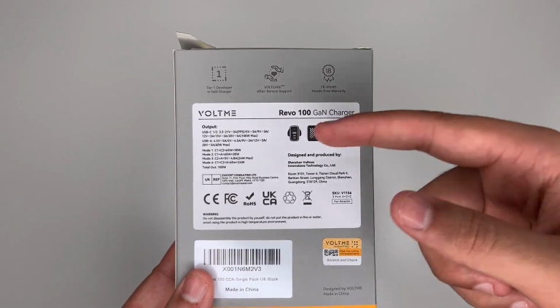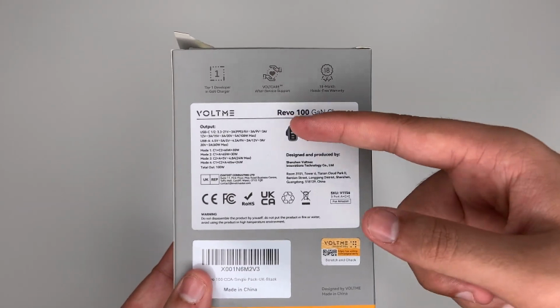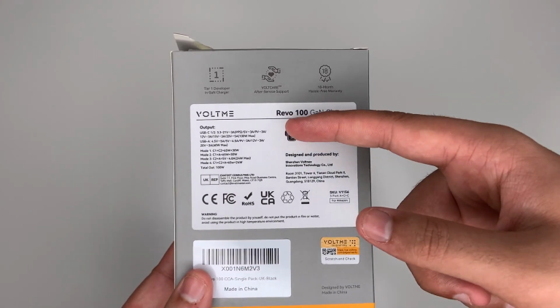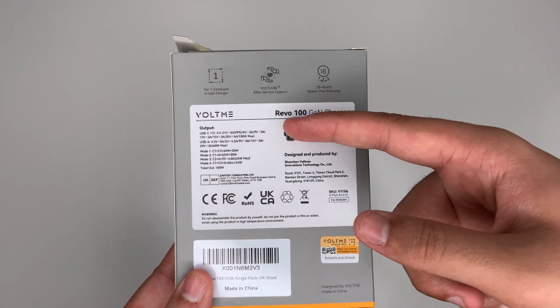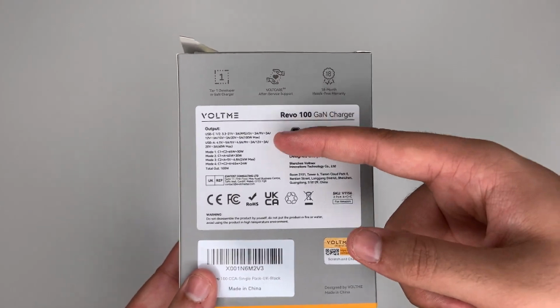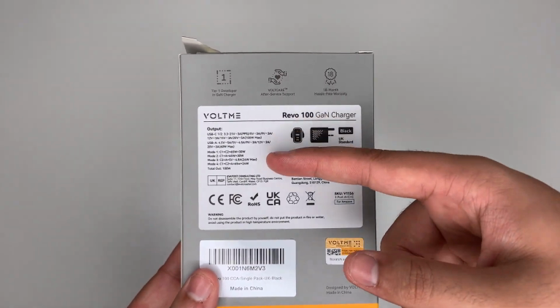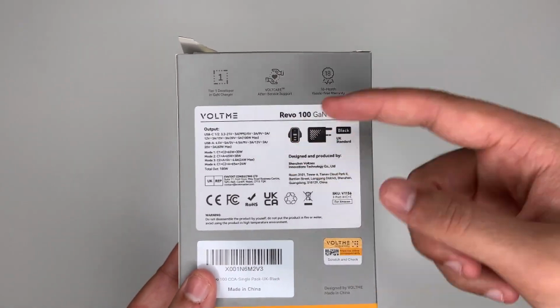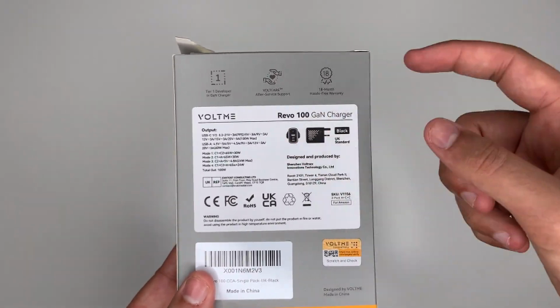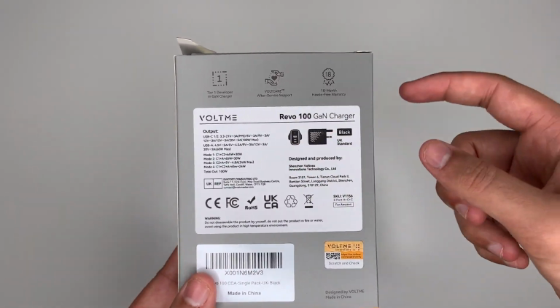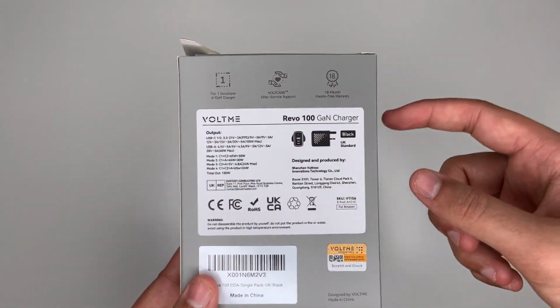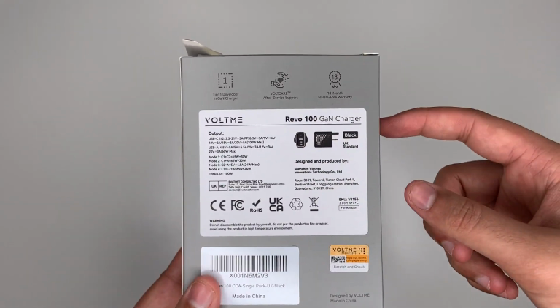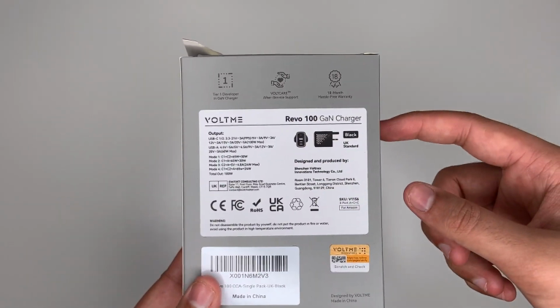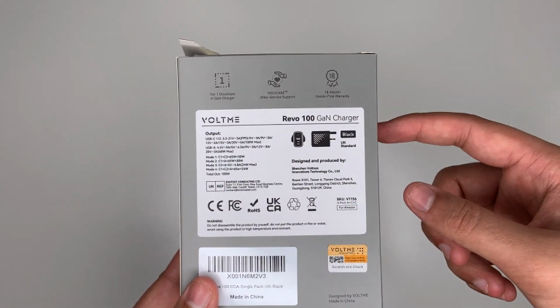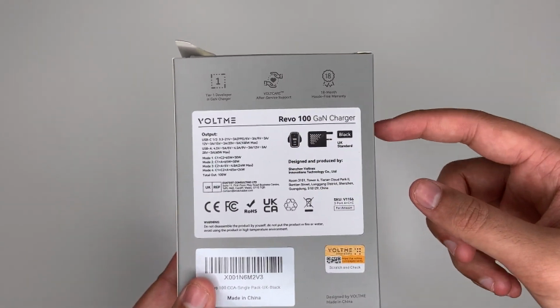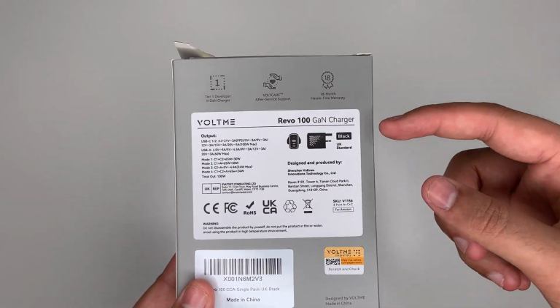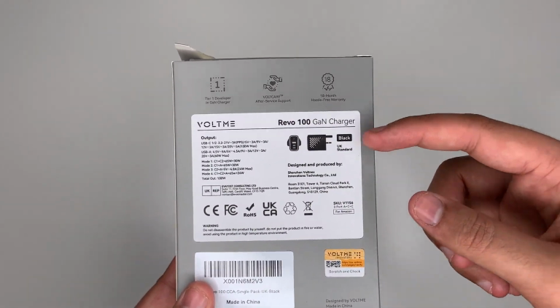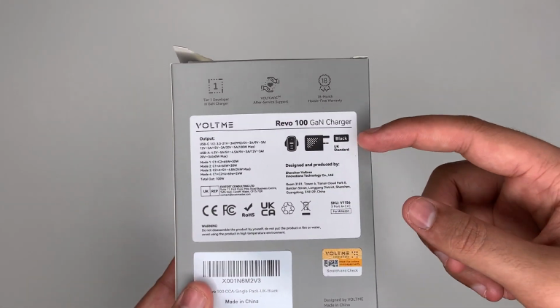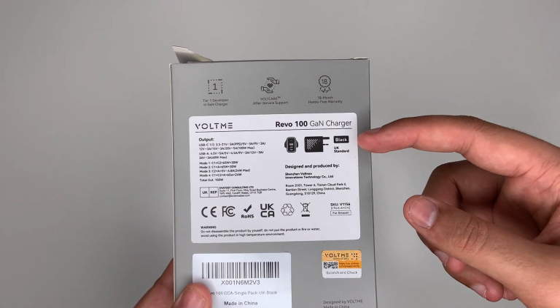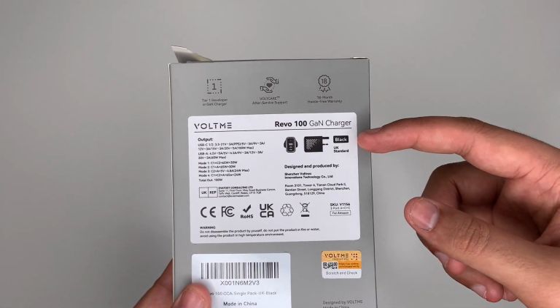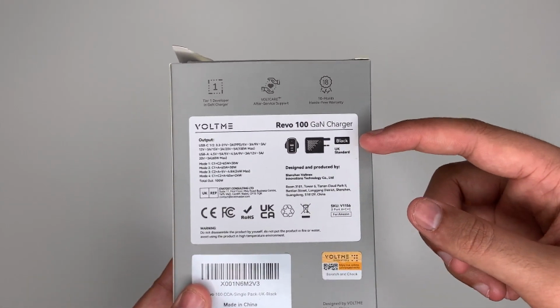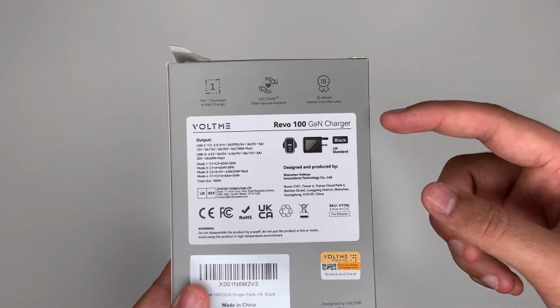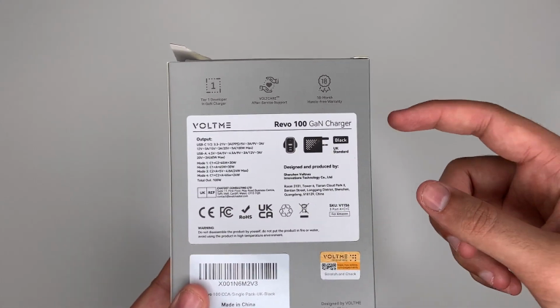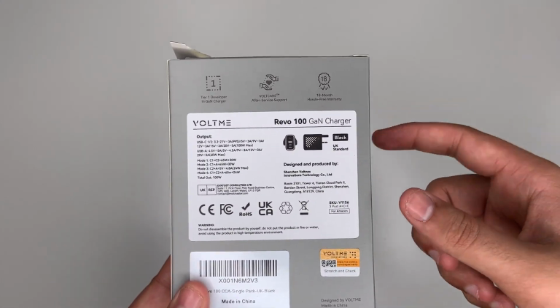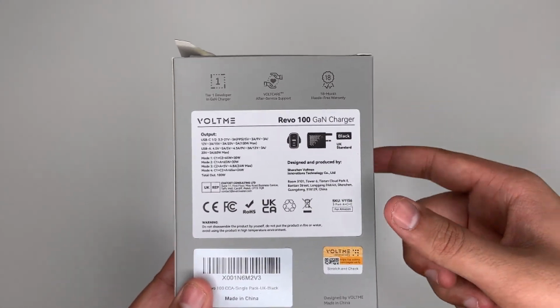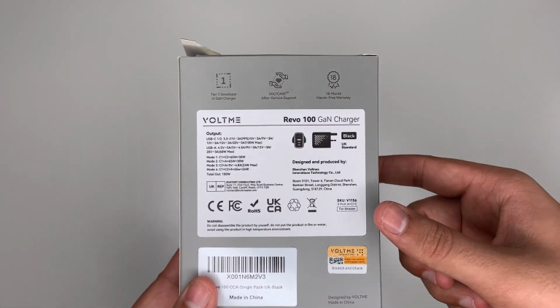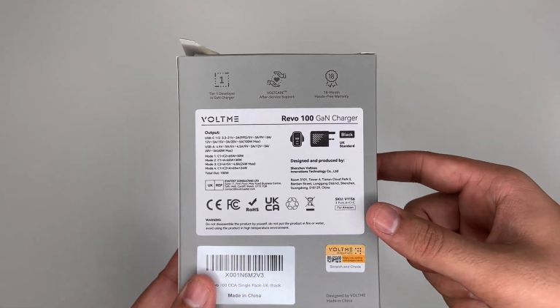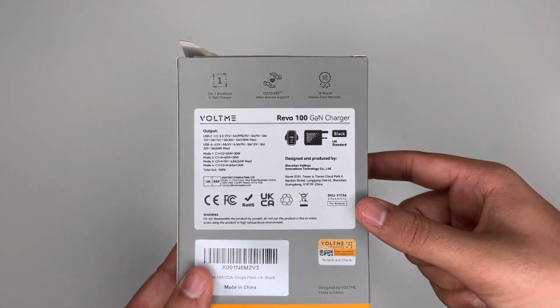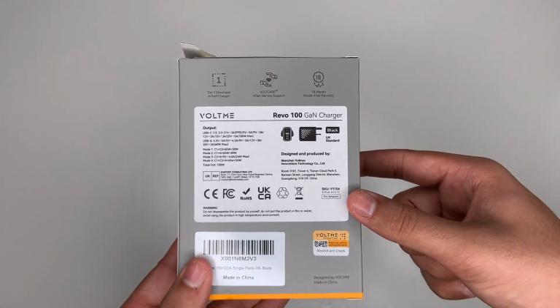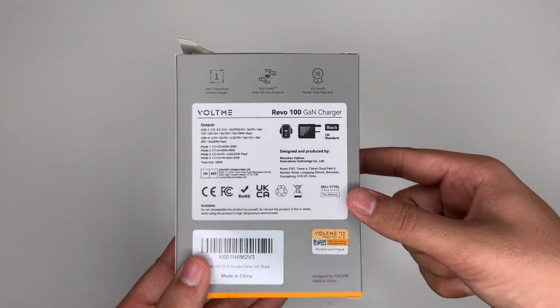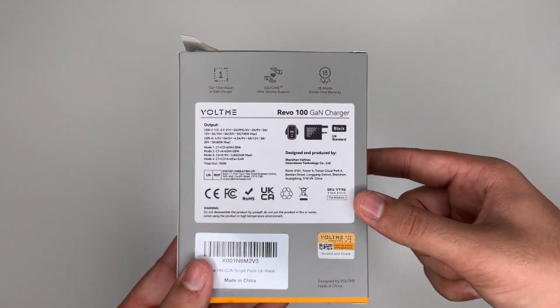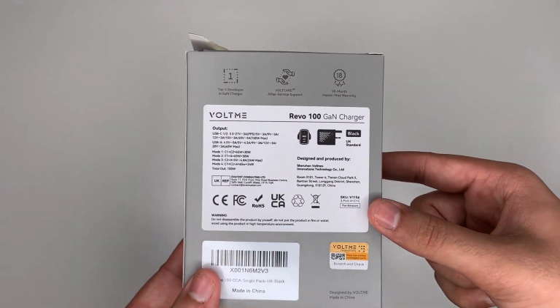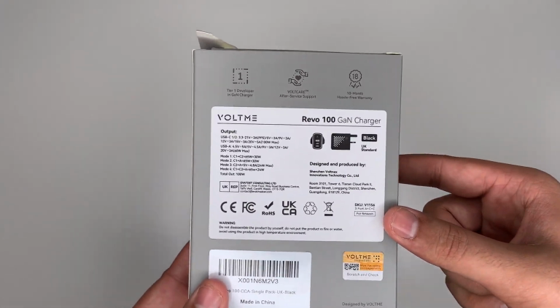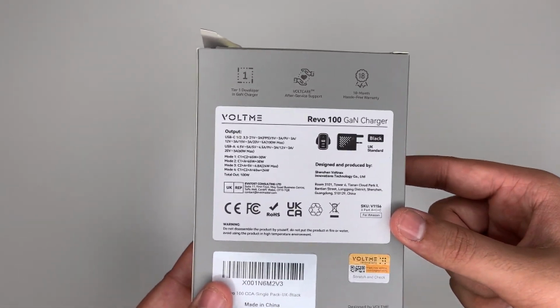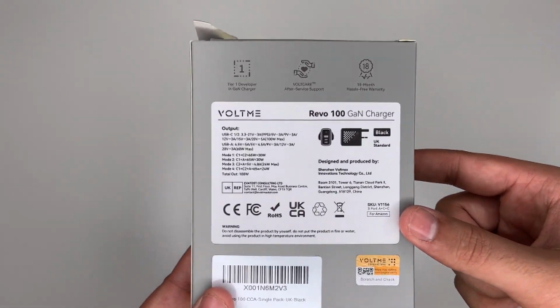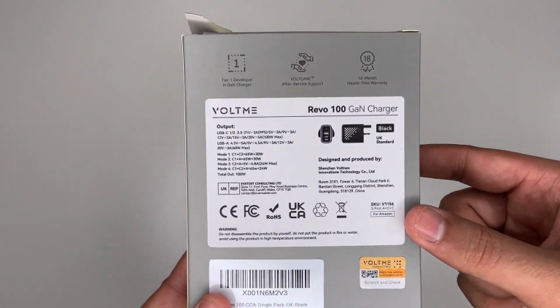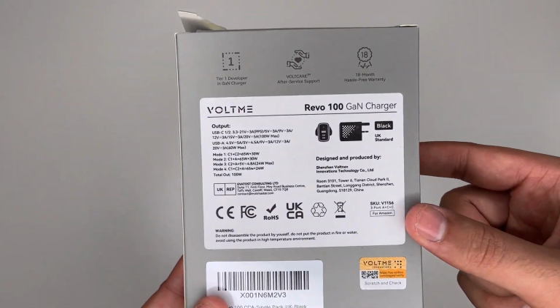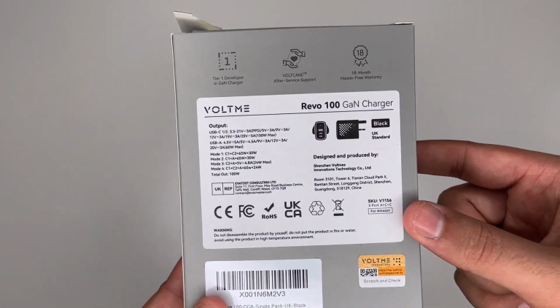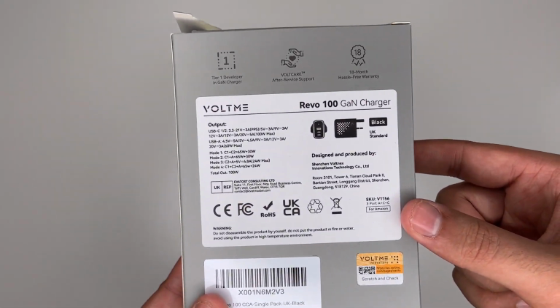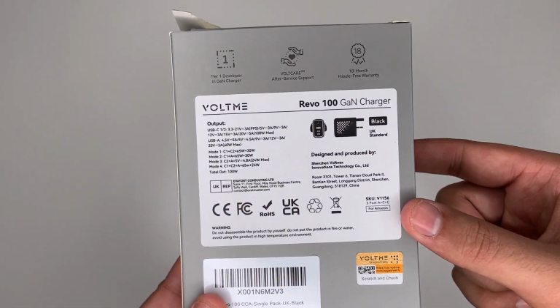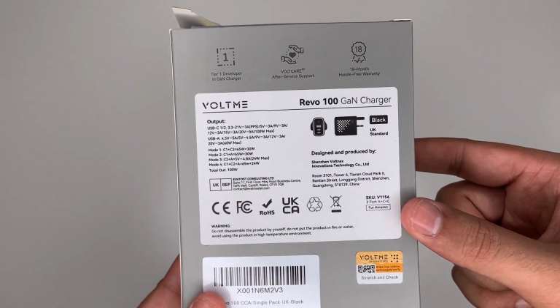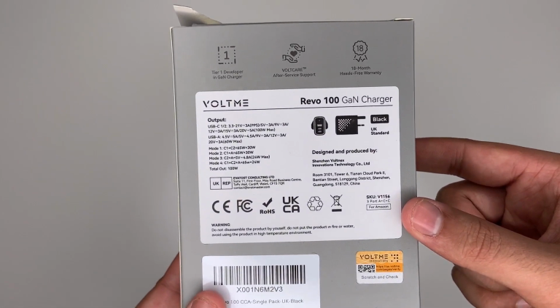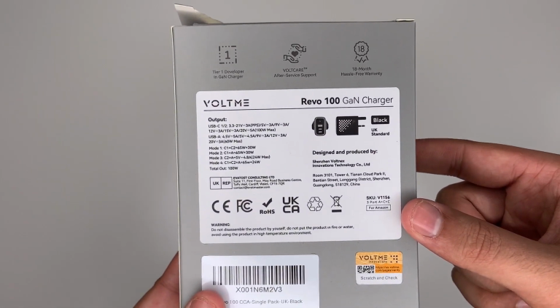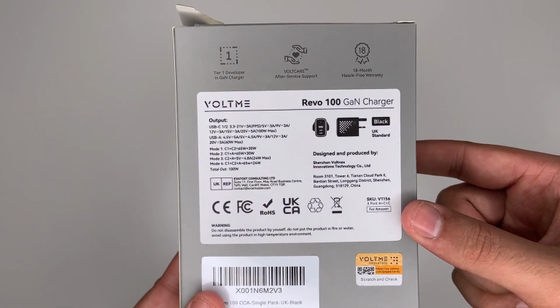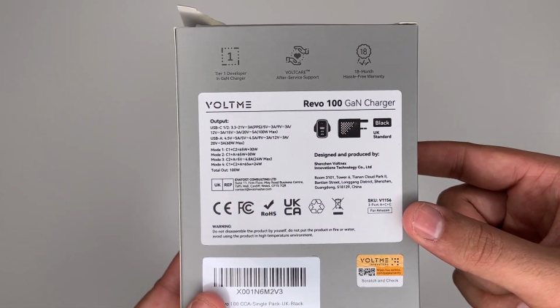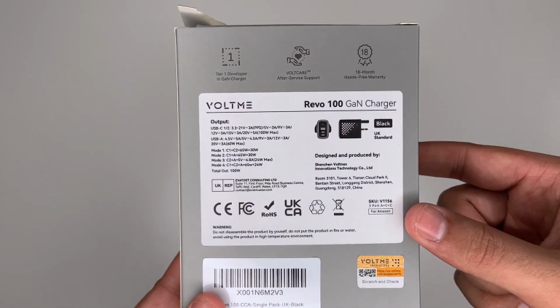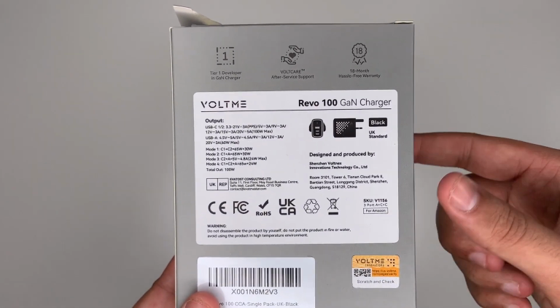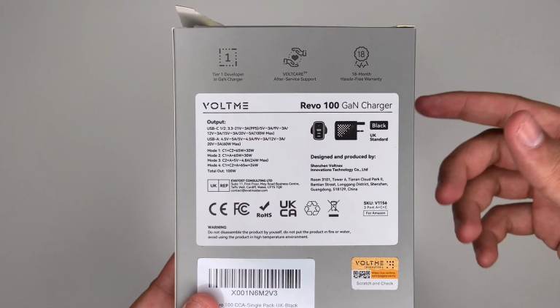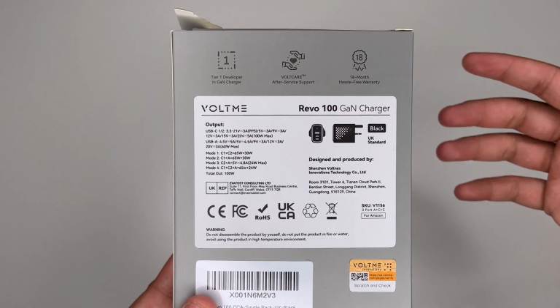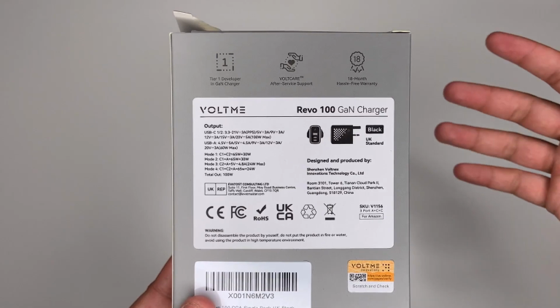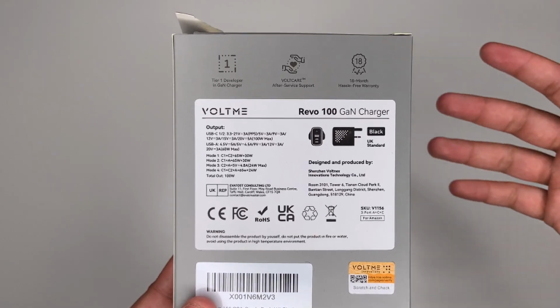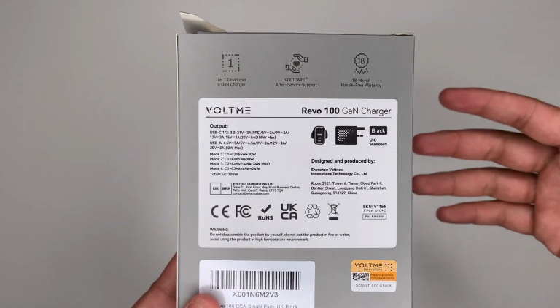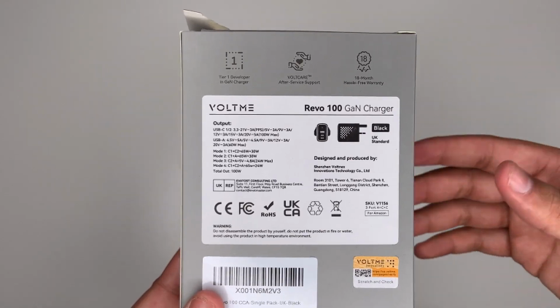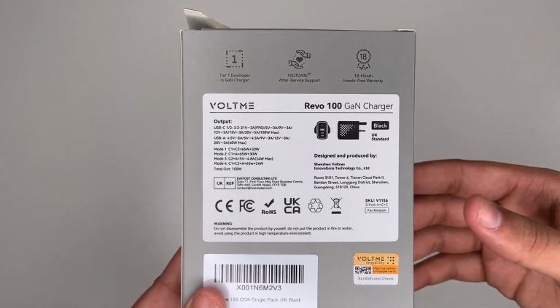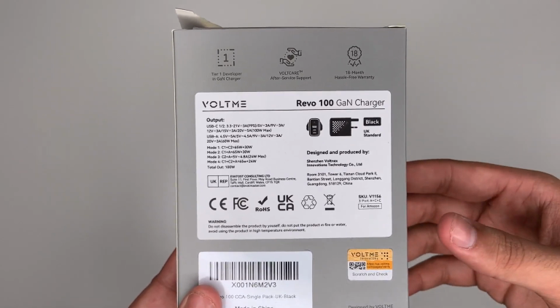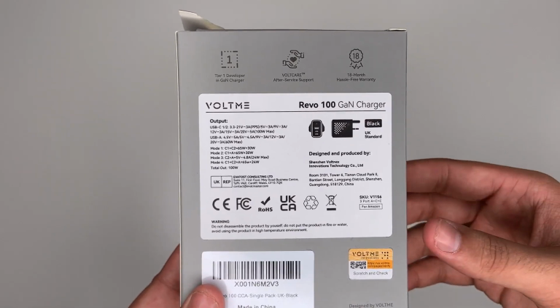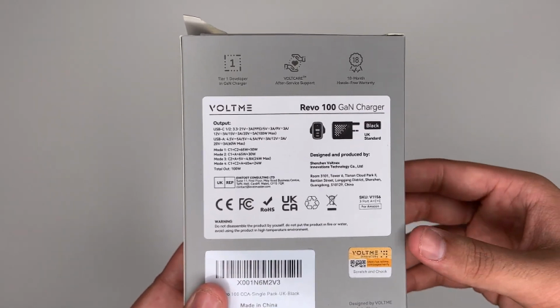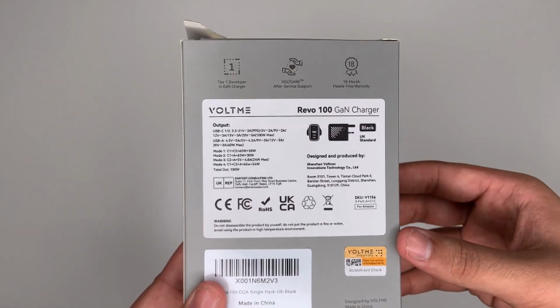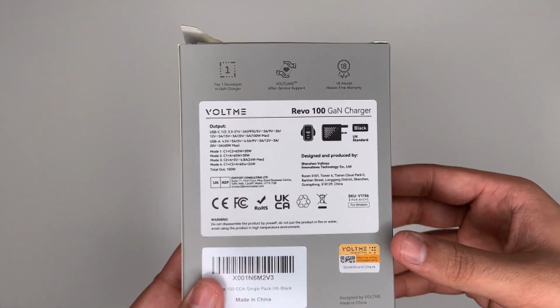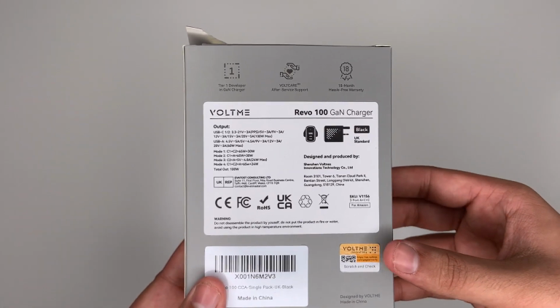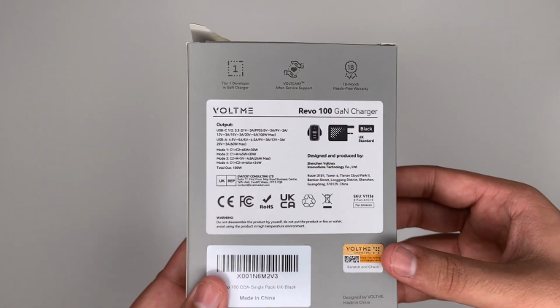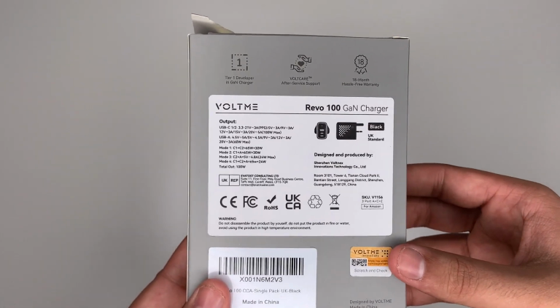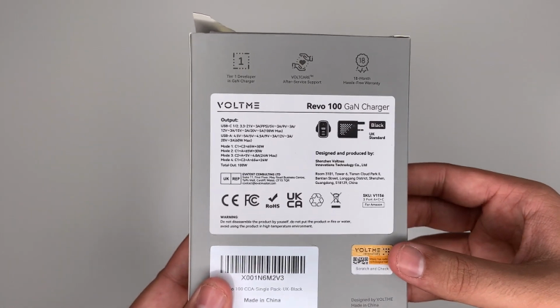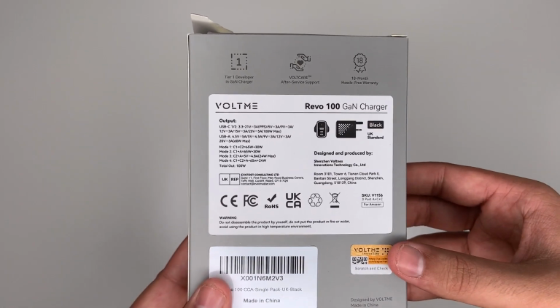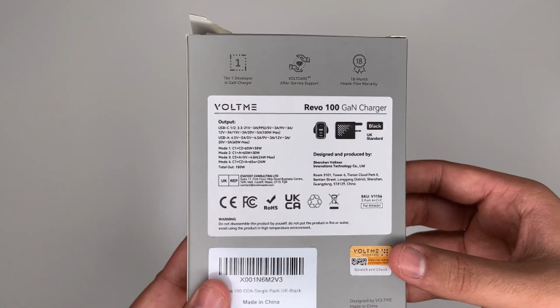There are some outputs listed there. I've got mine in black. Let's have a look at the outputs, which we will discuss in a few minutes anyway.